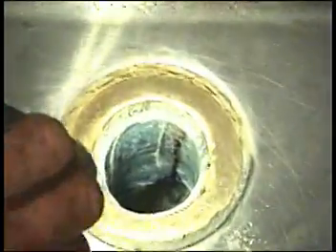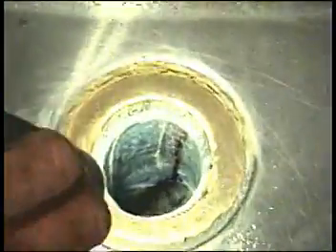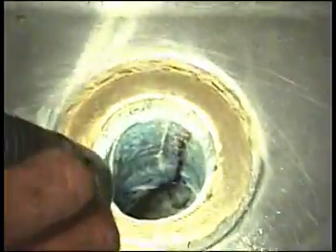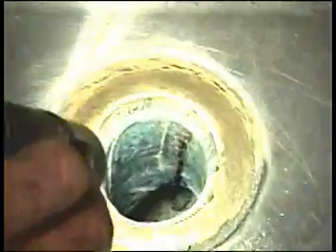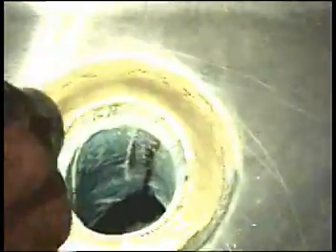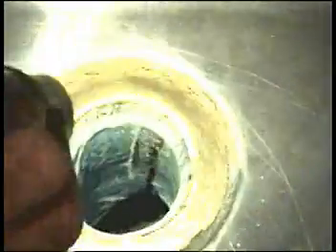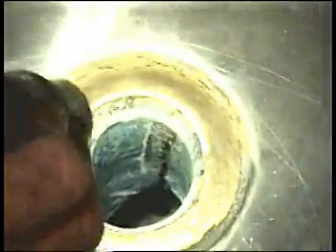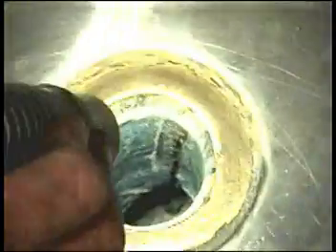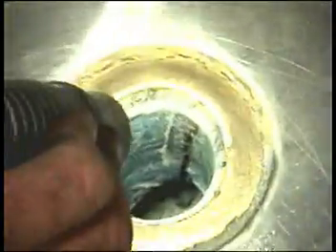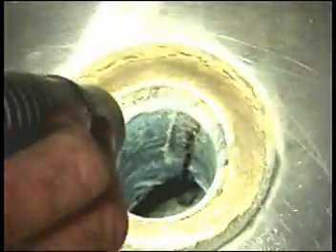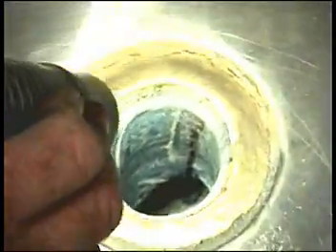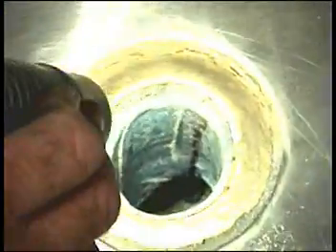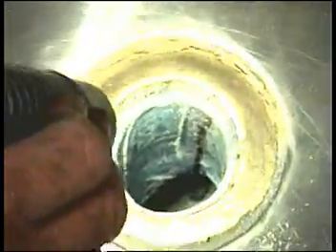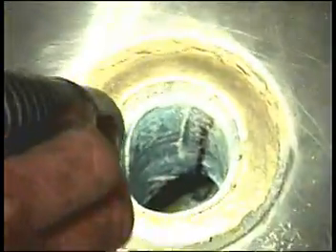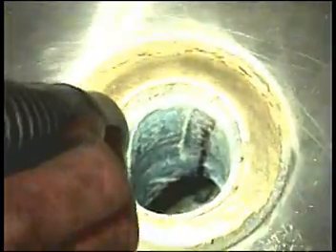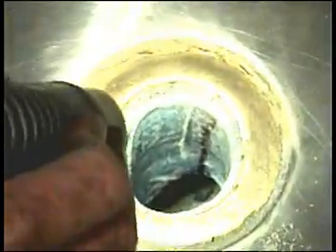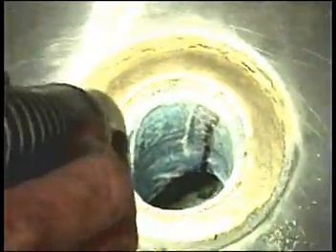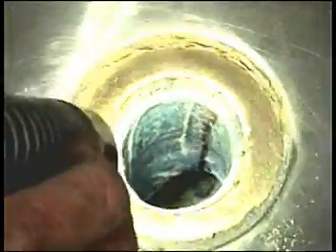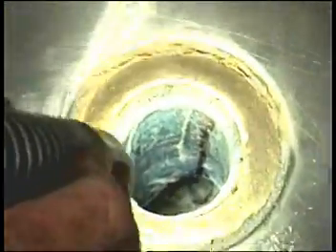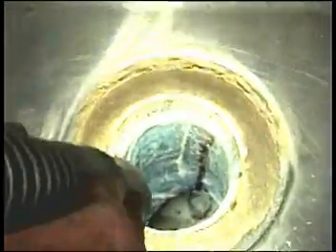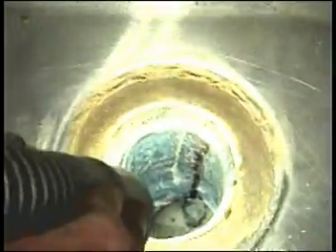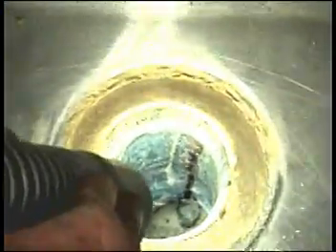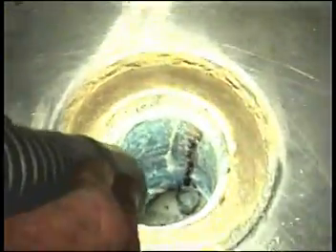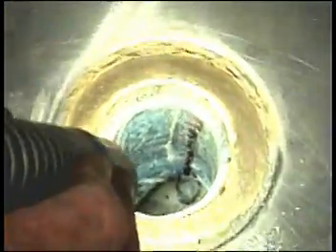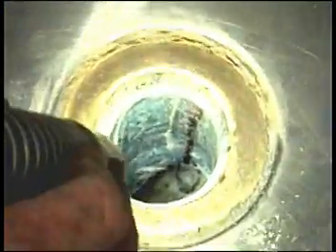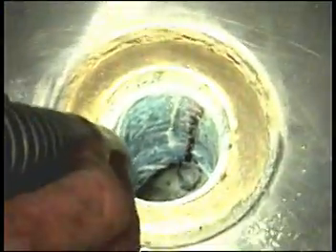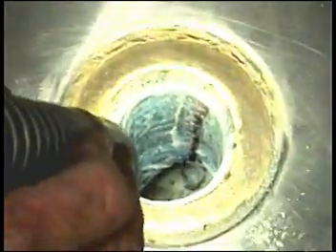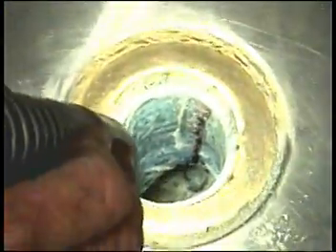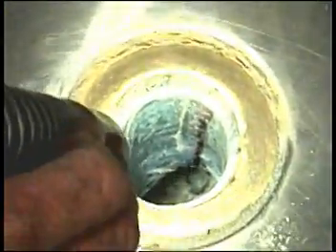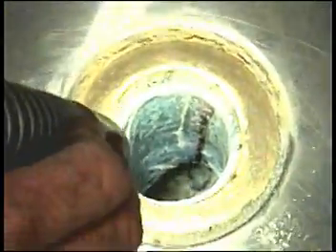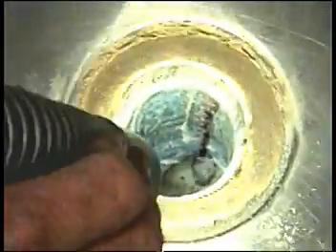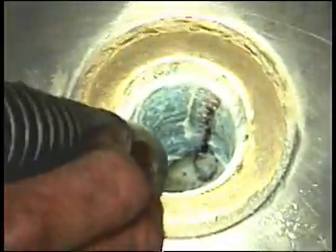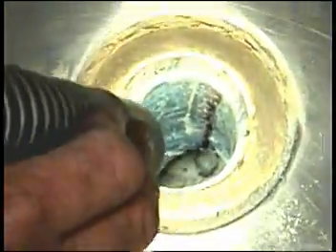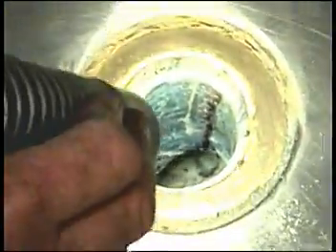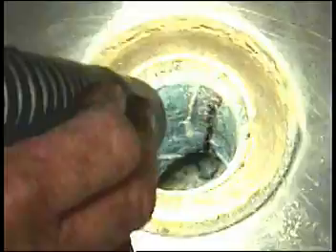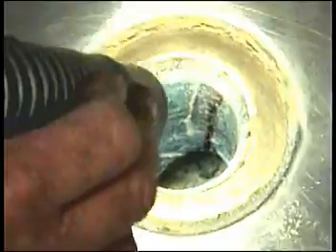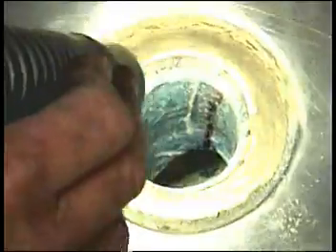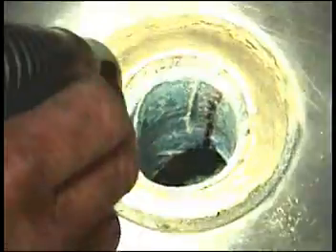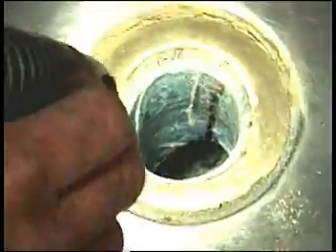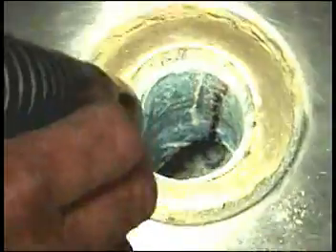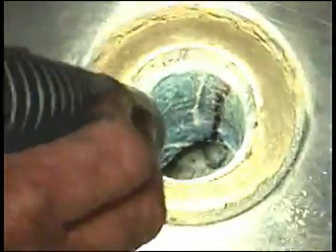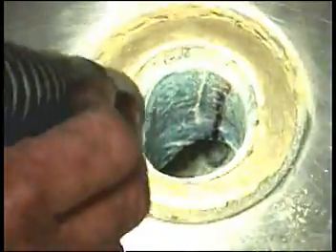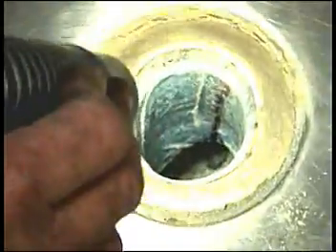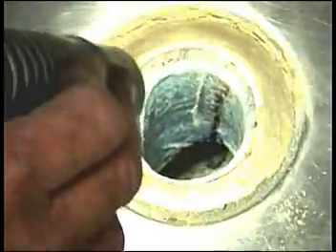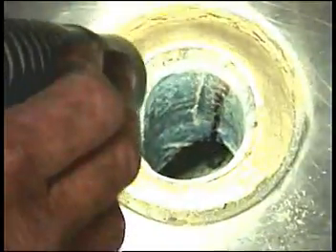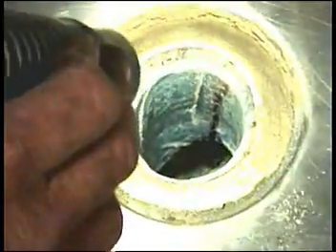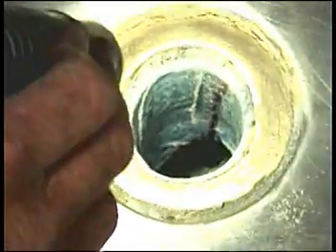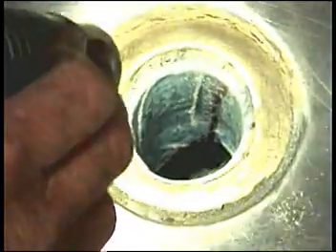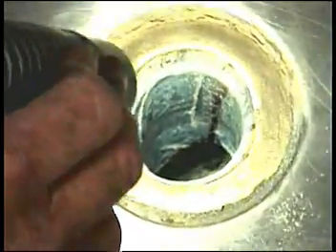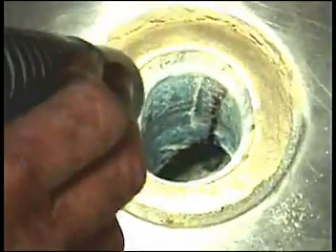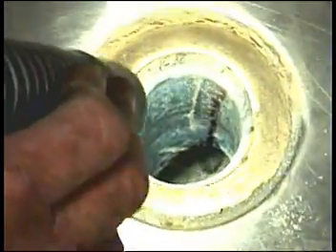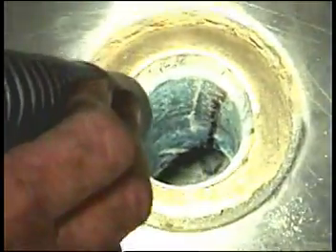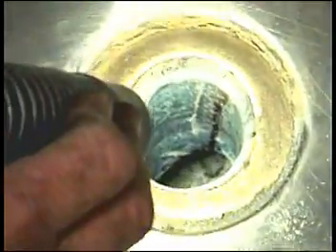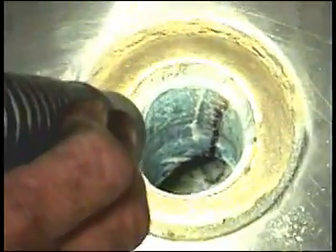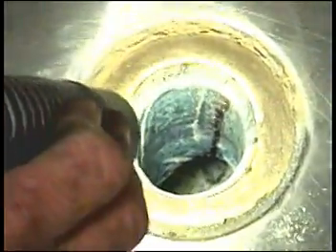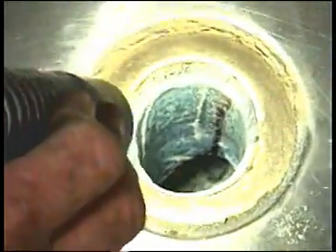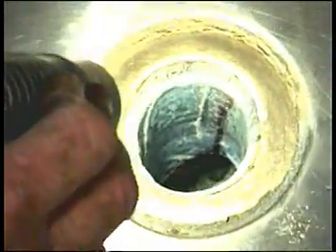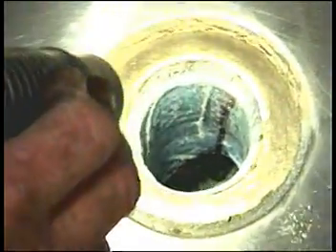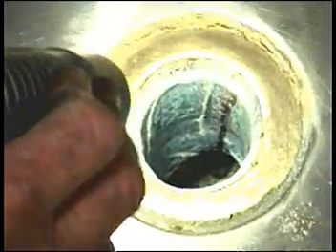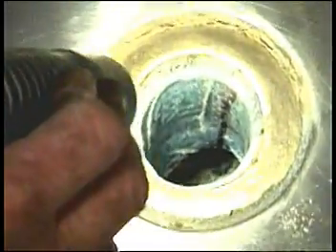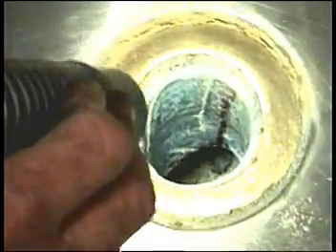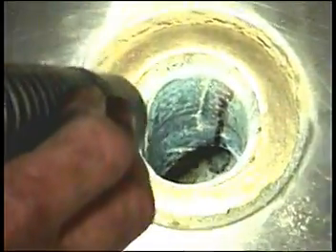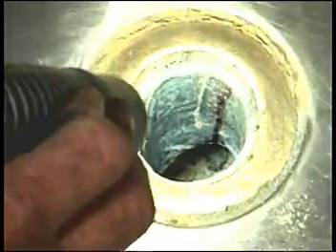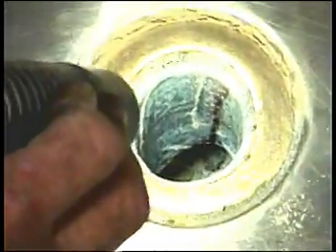The completed repair. A special acid resistant epoxy has been used to ensure many years of useful life.